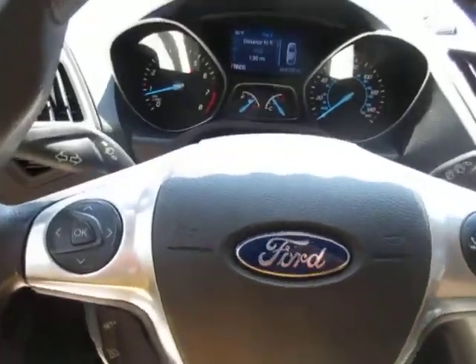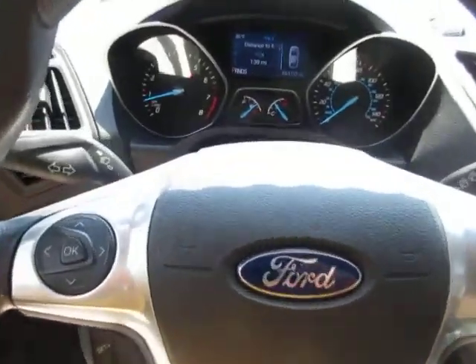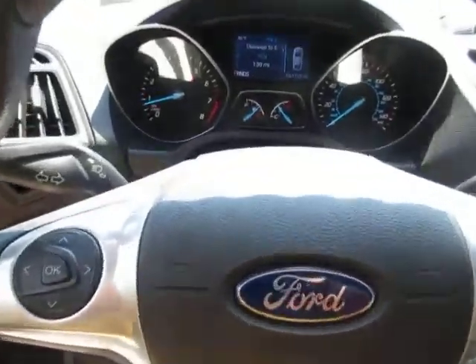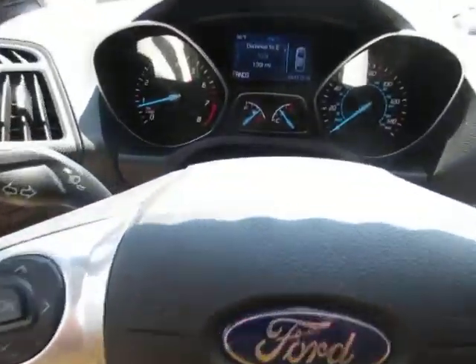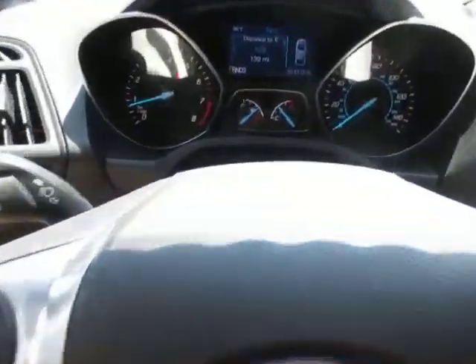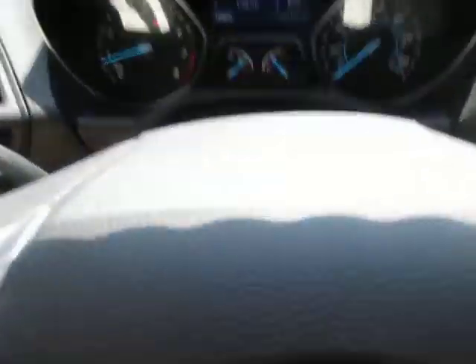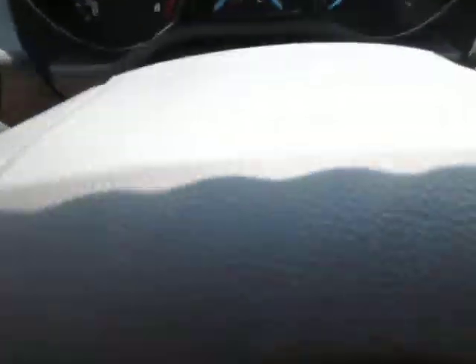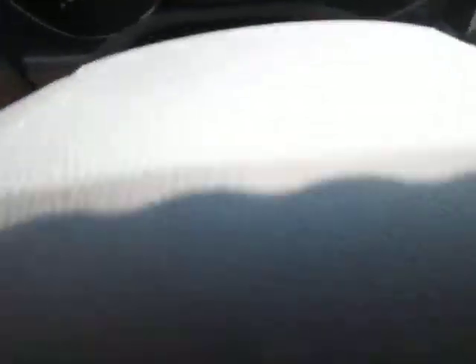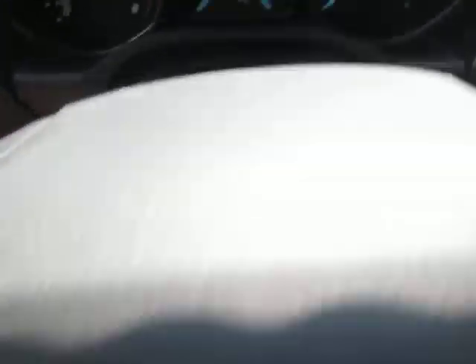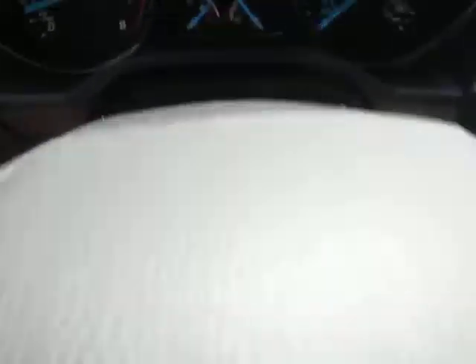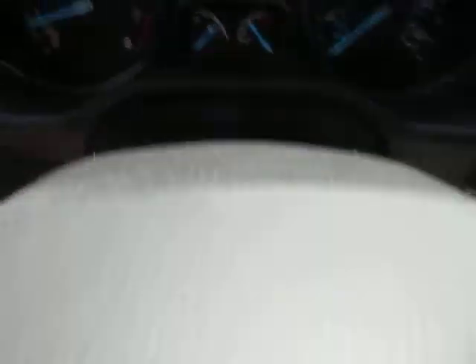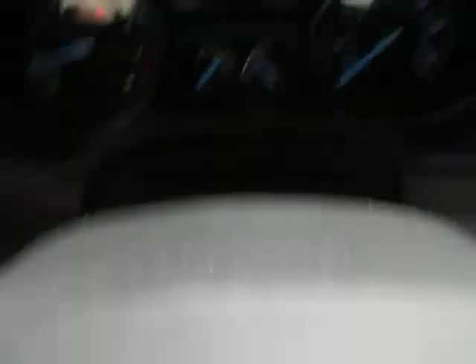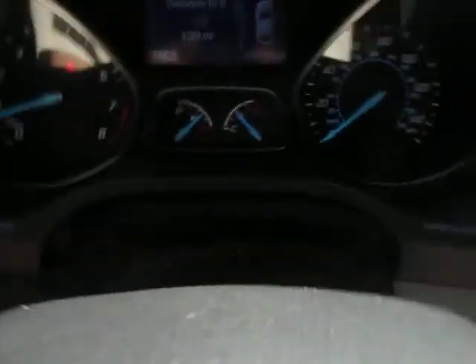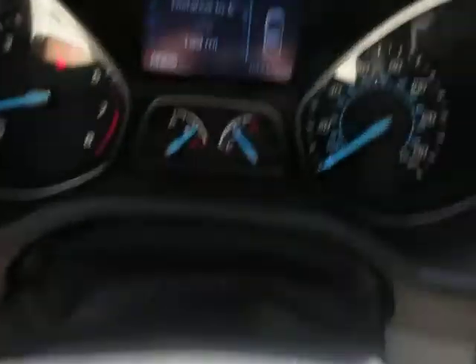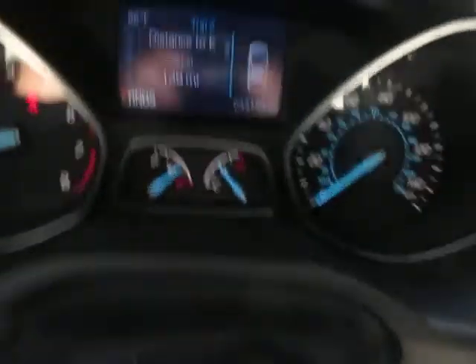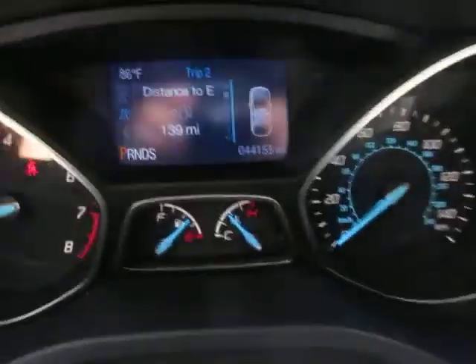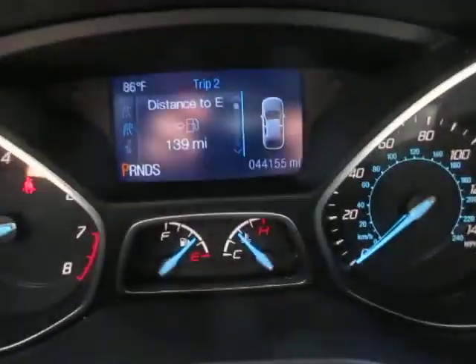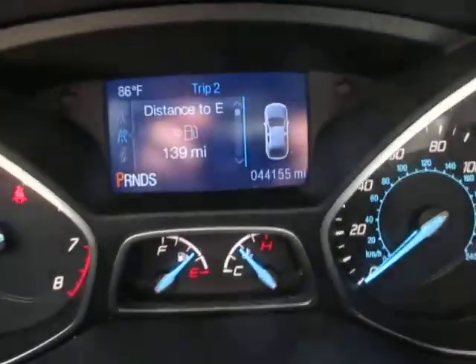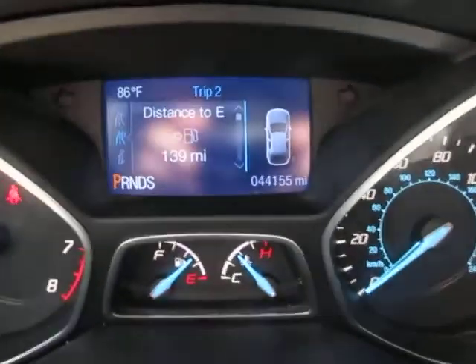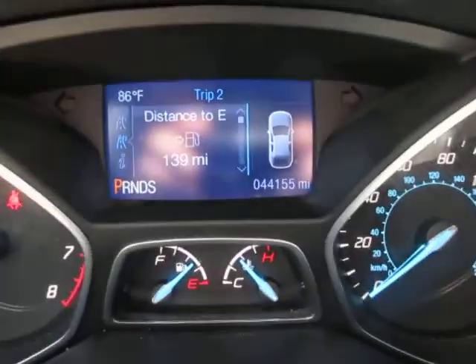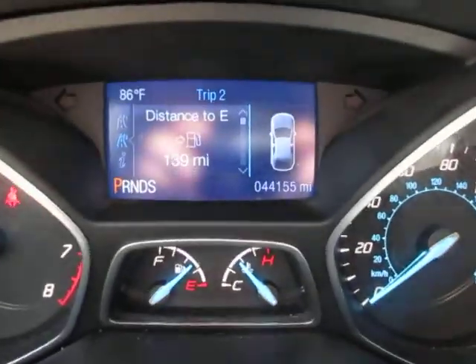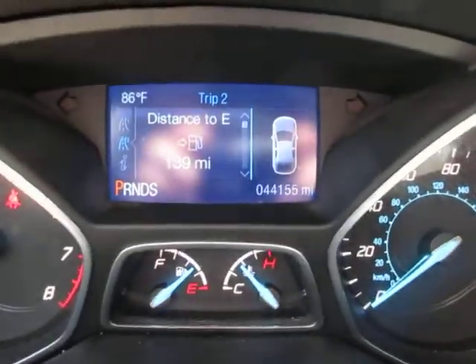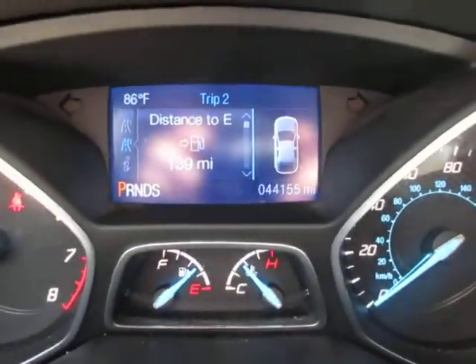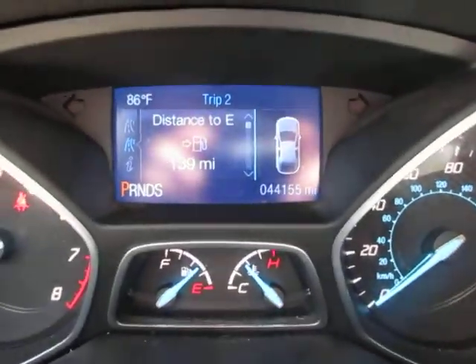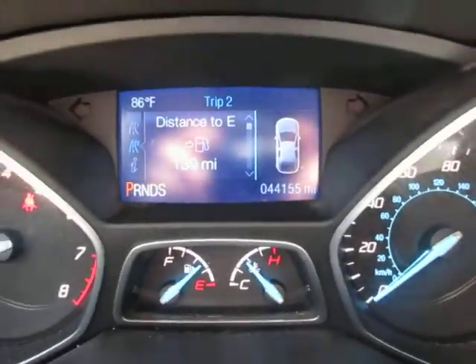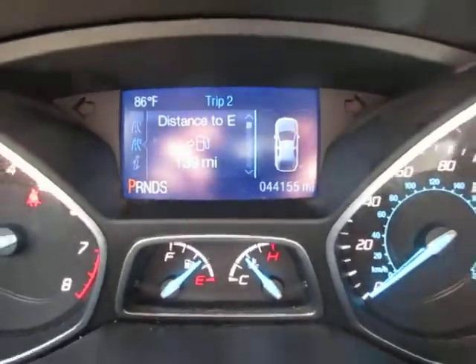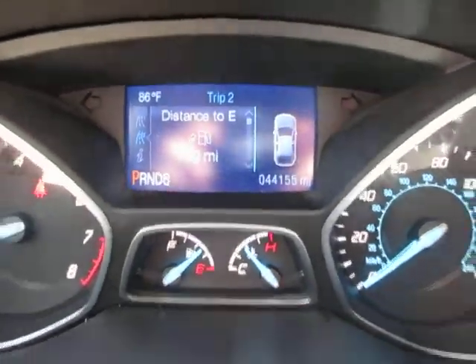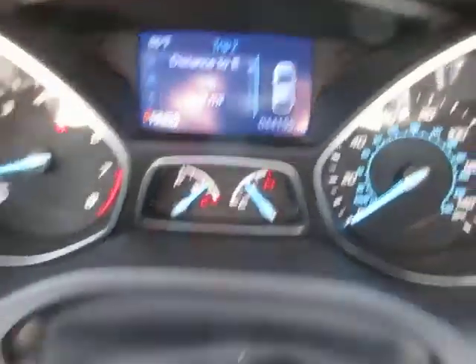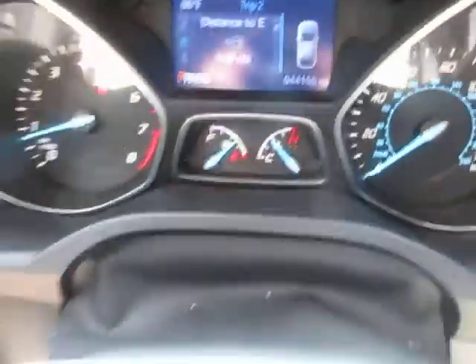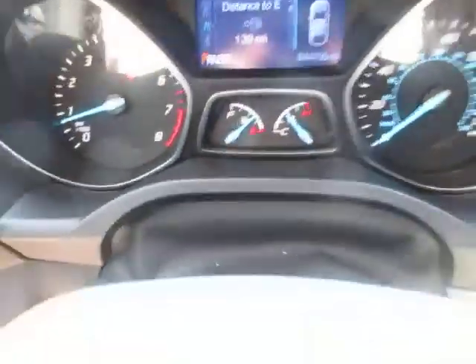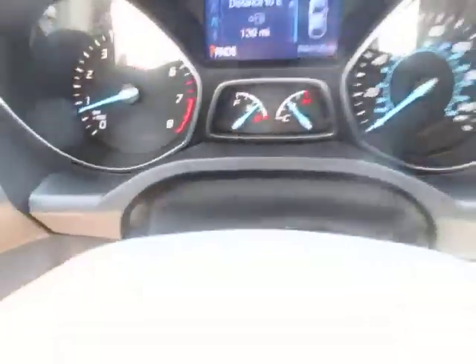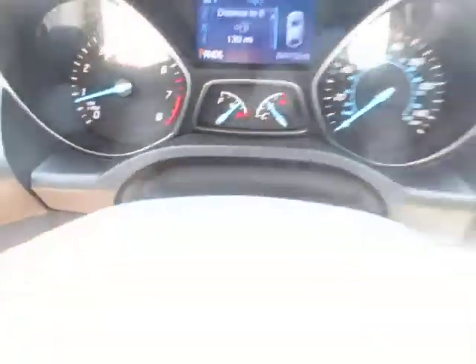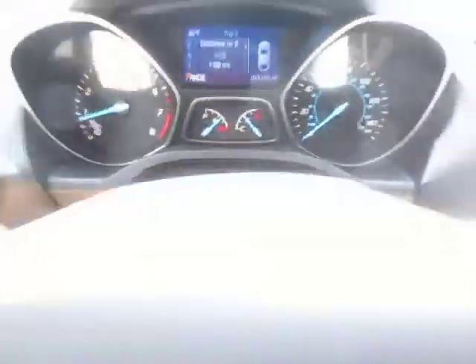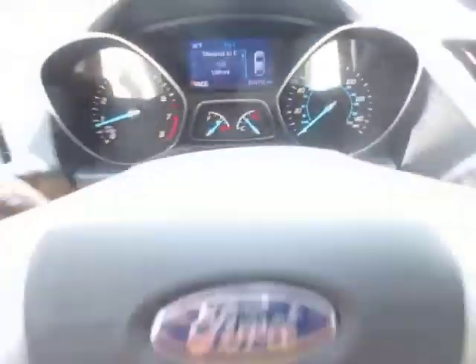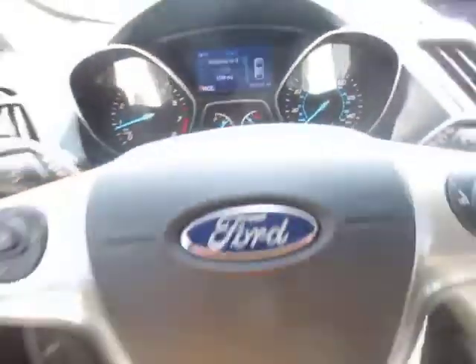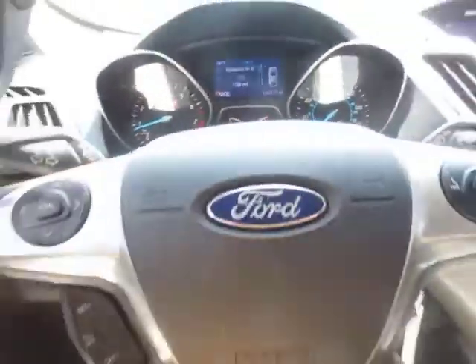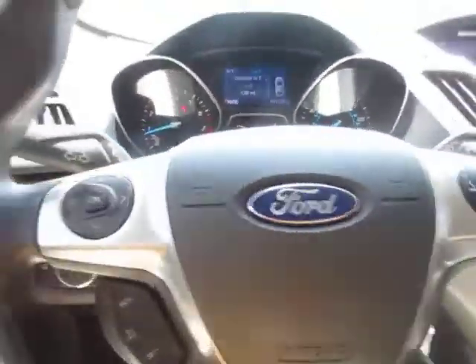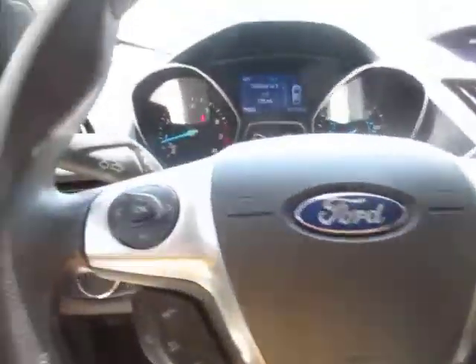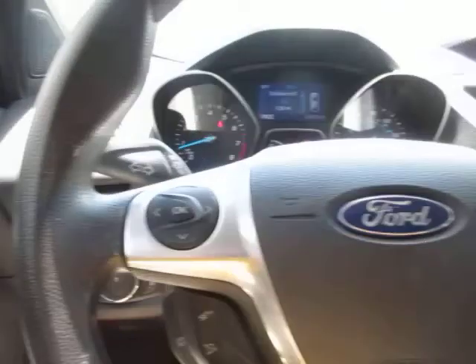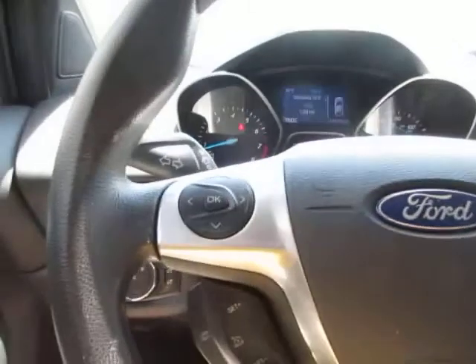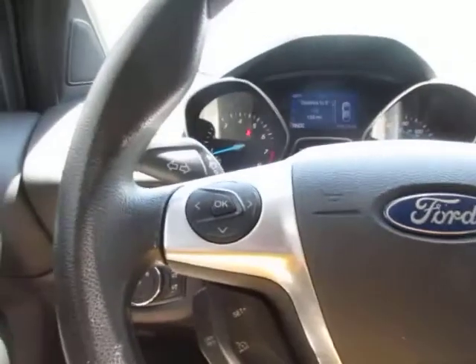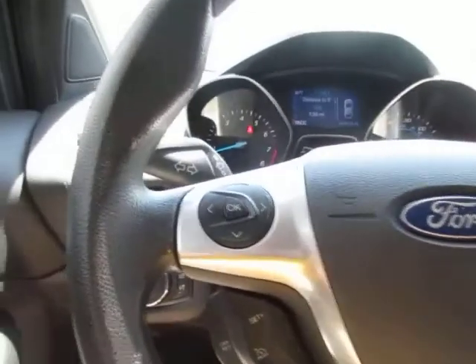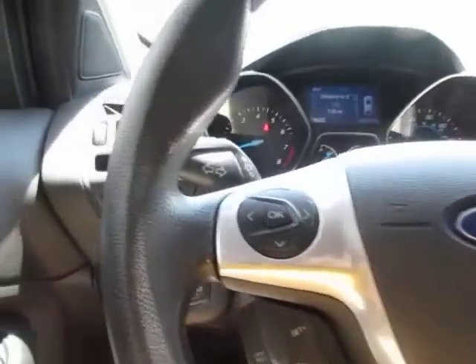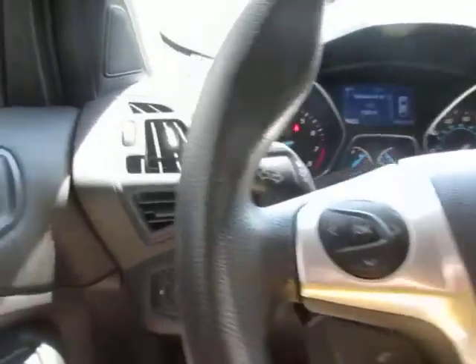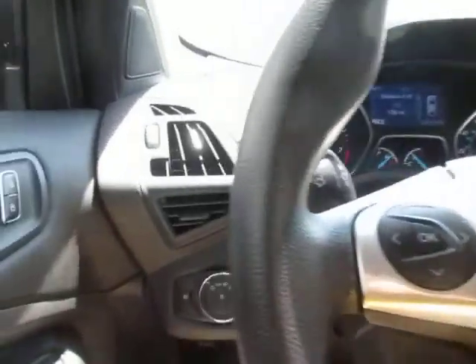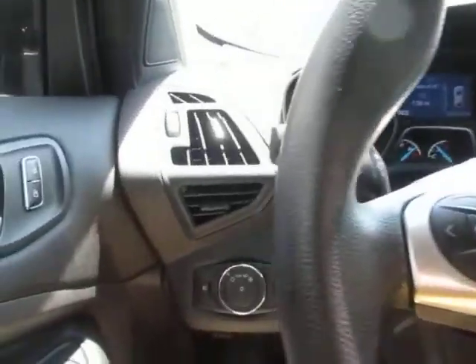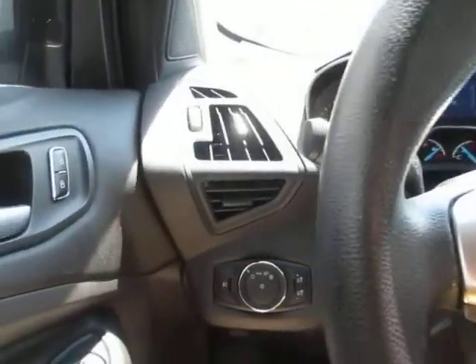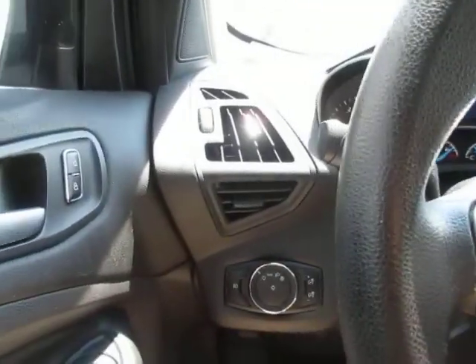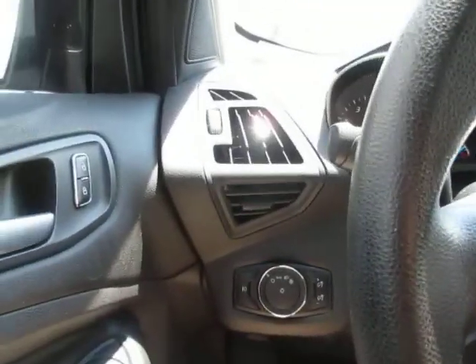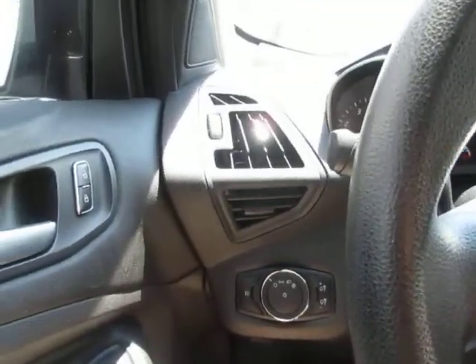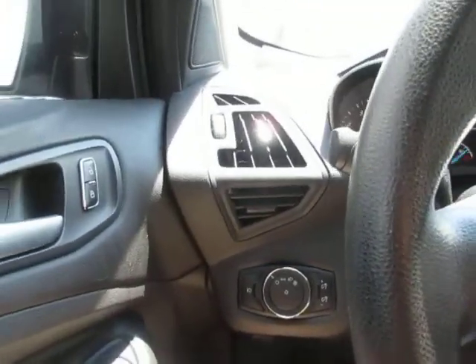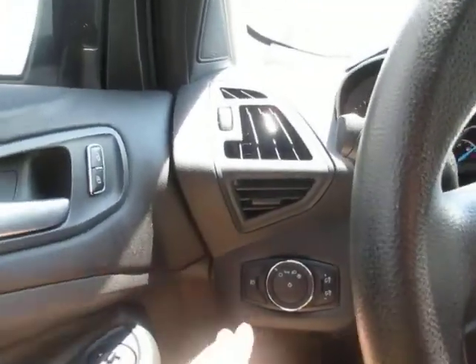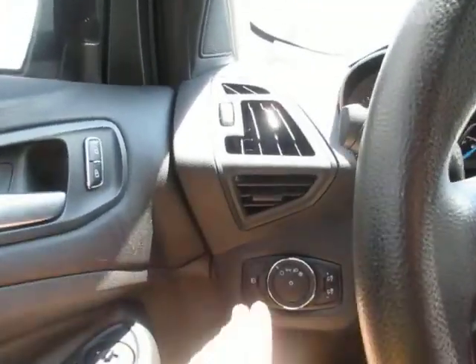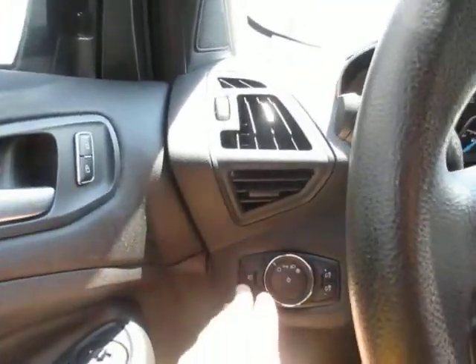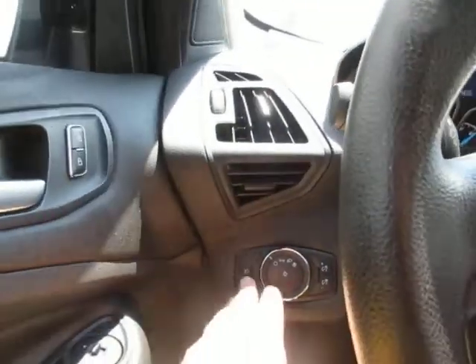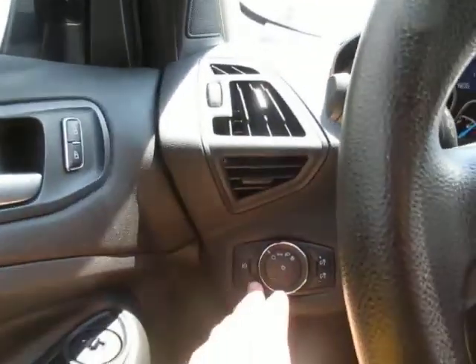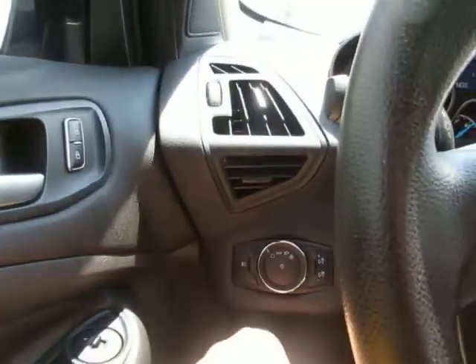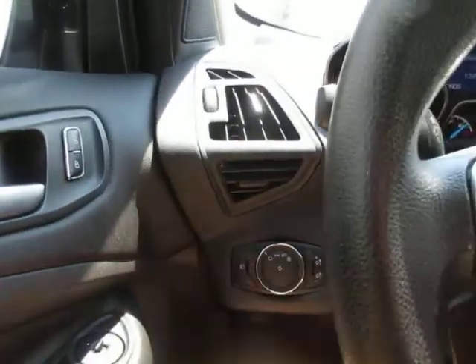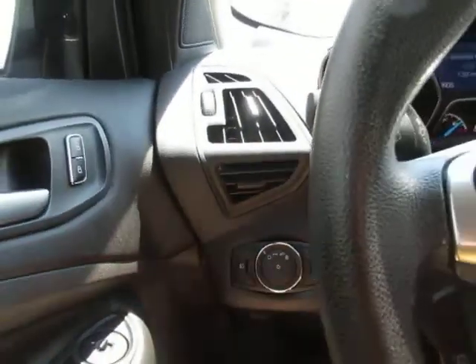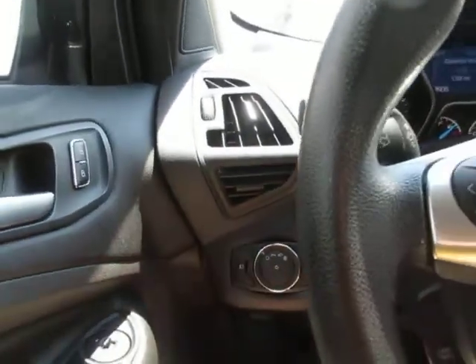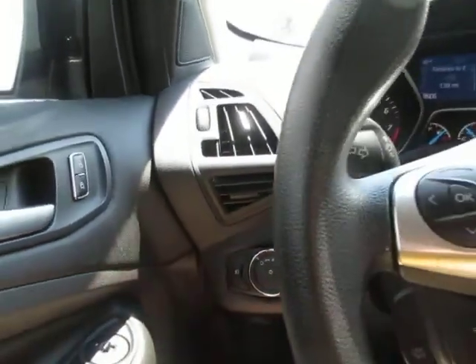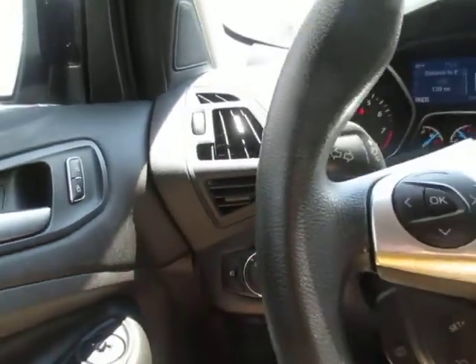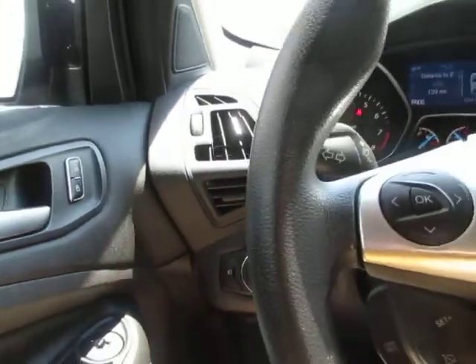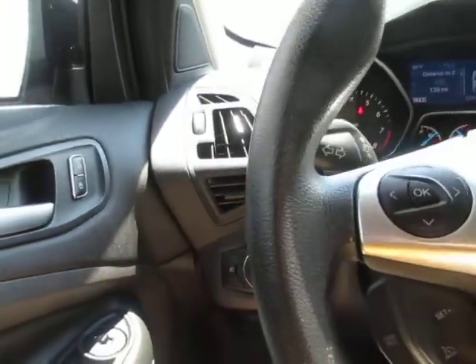Inside, you can see this Escape only has 44,000 miles on it. Your headlight controls are on the left side of the dash.